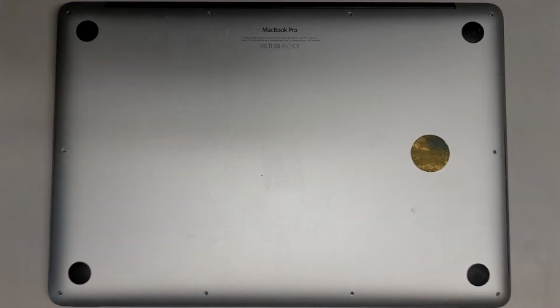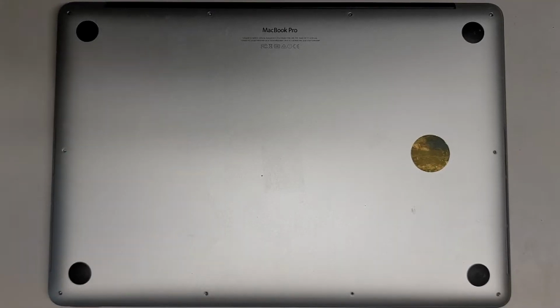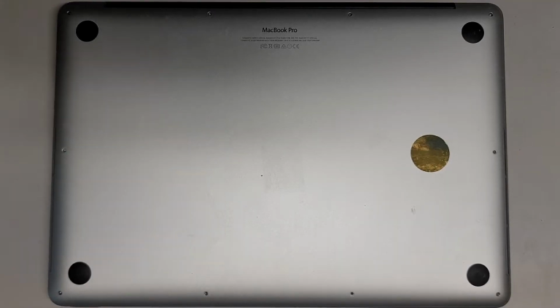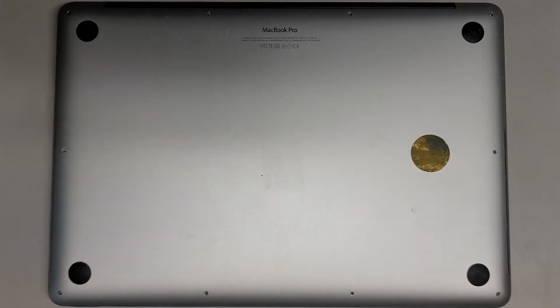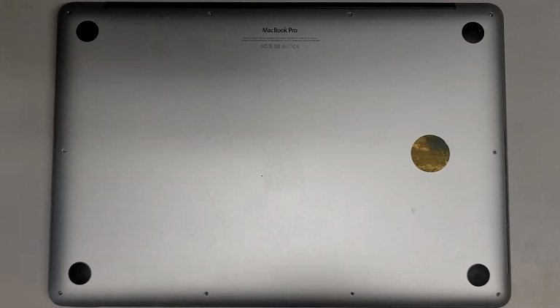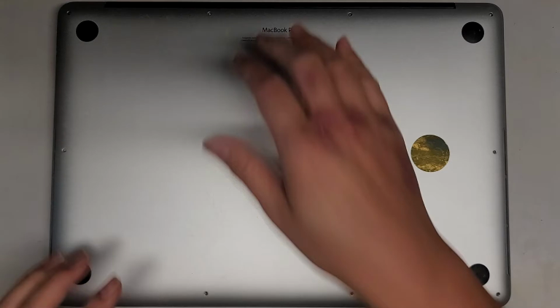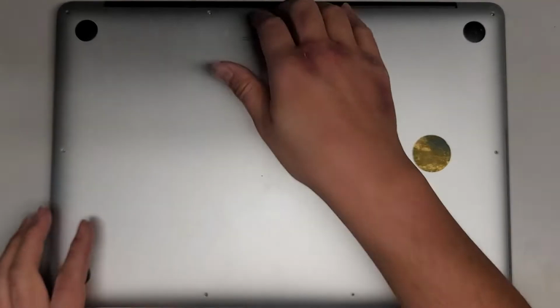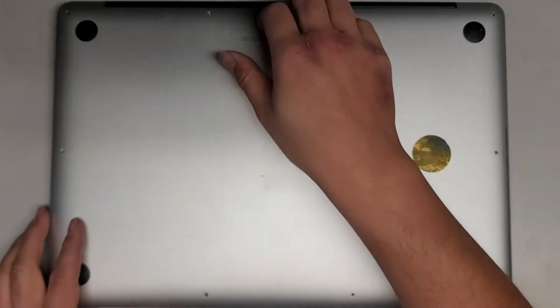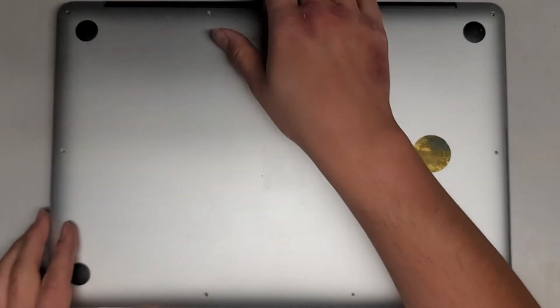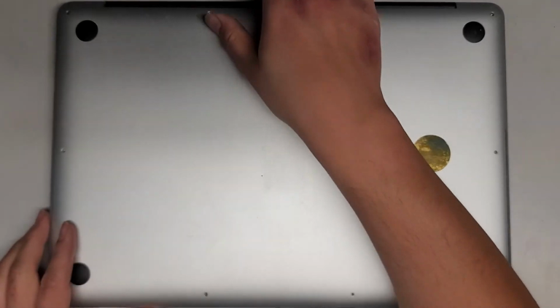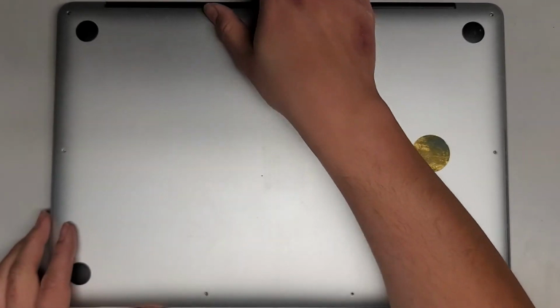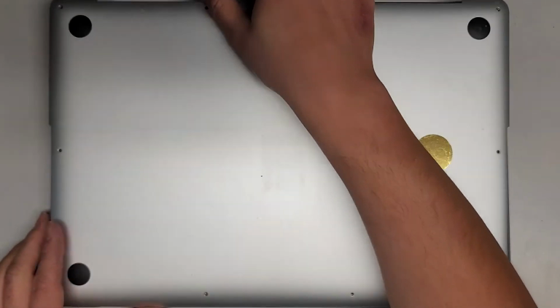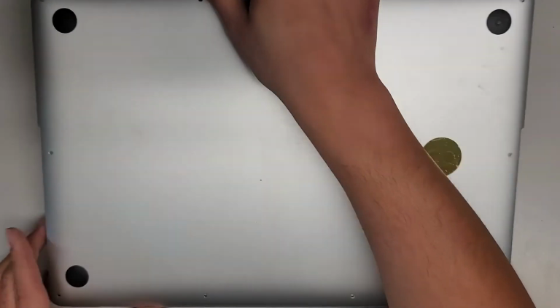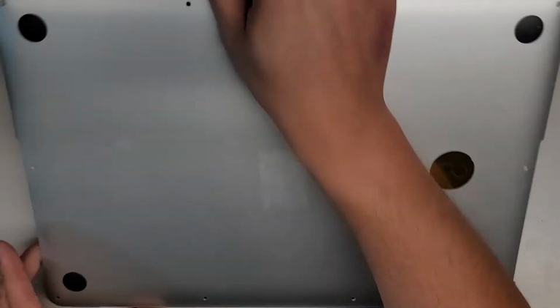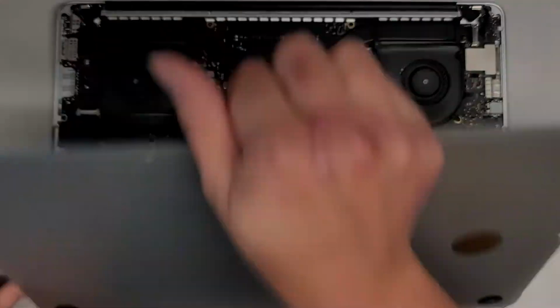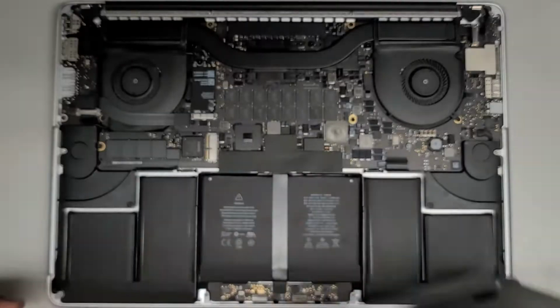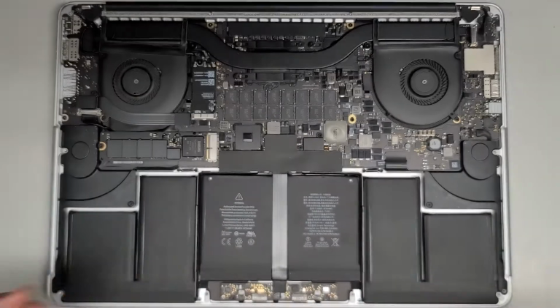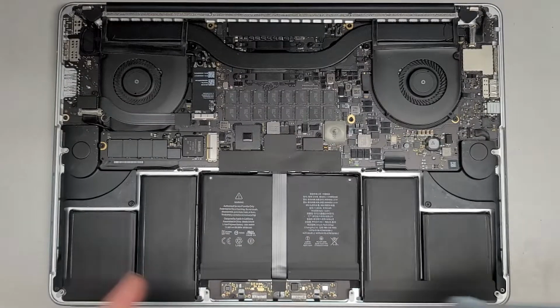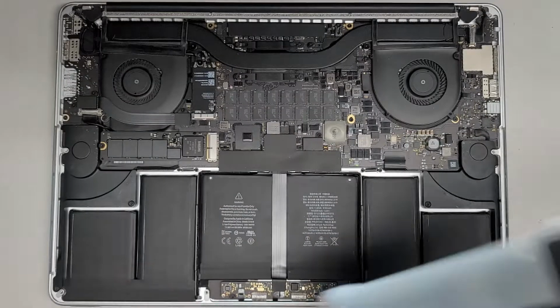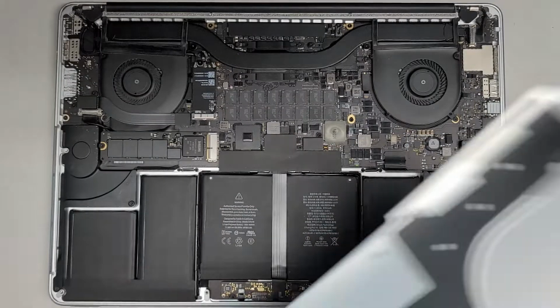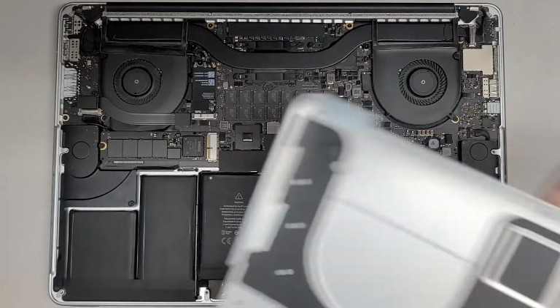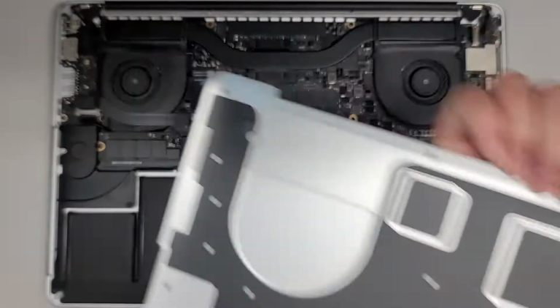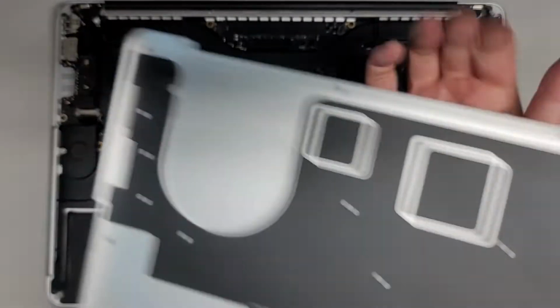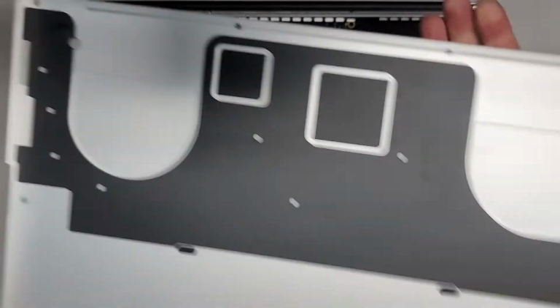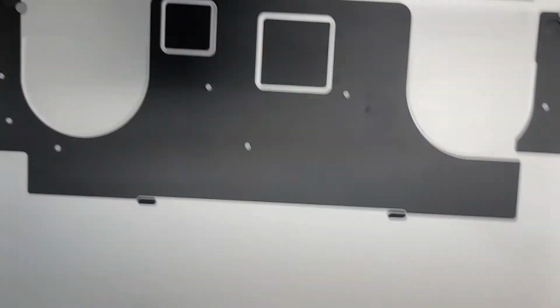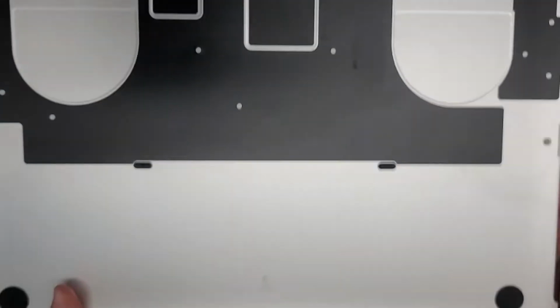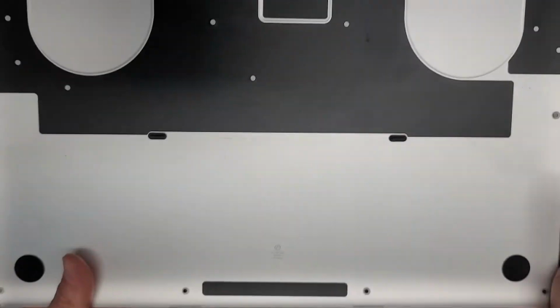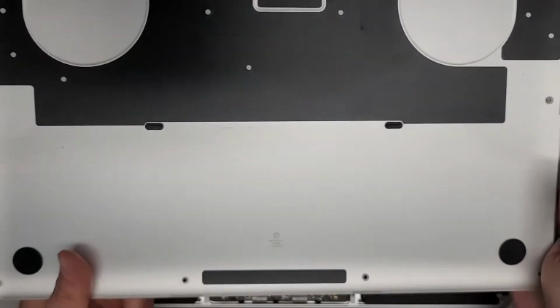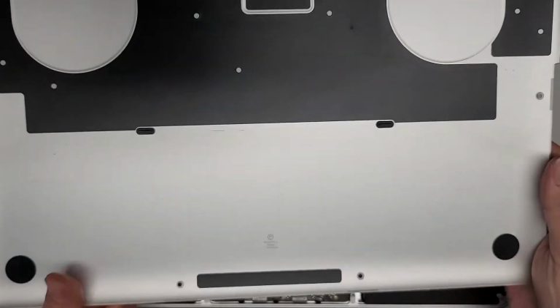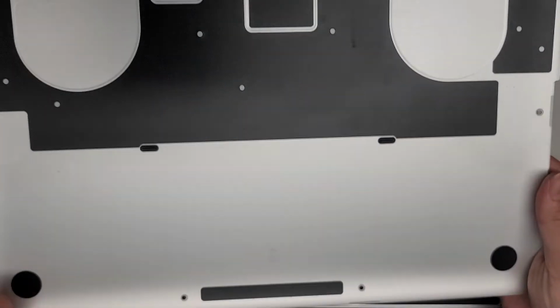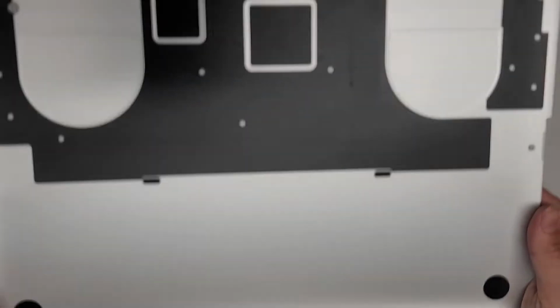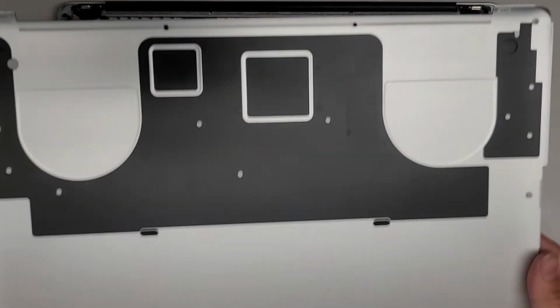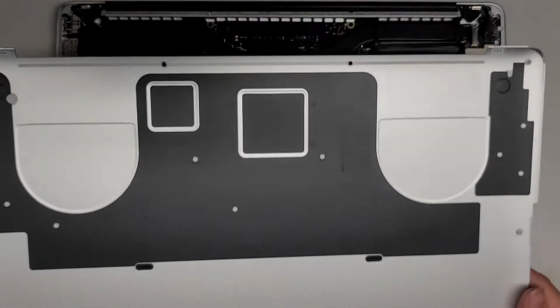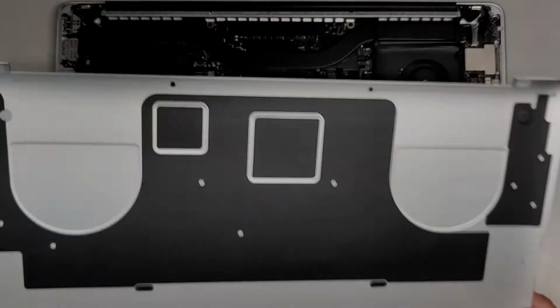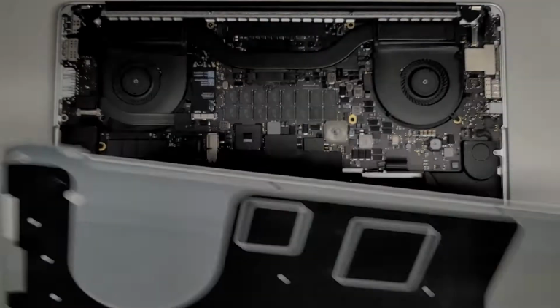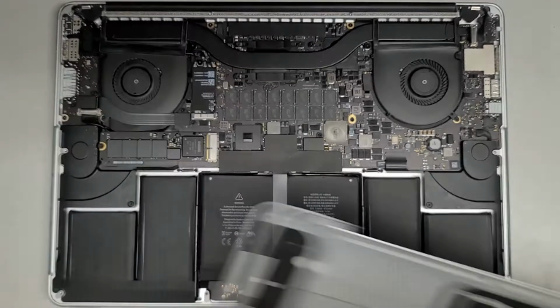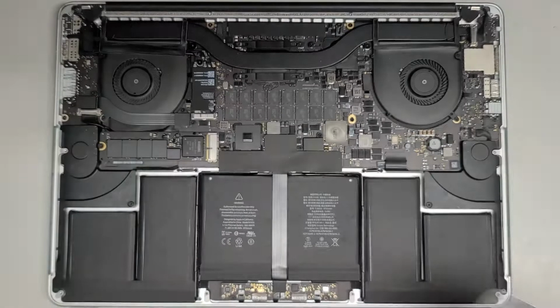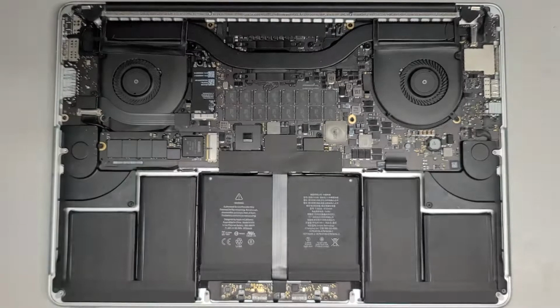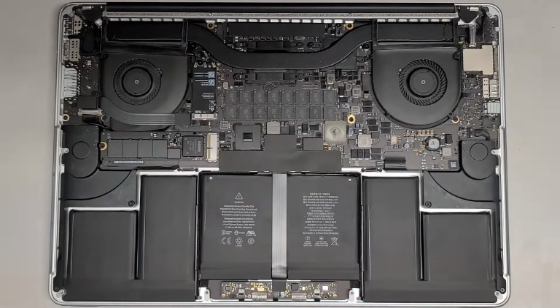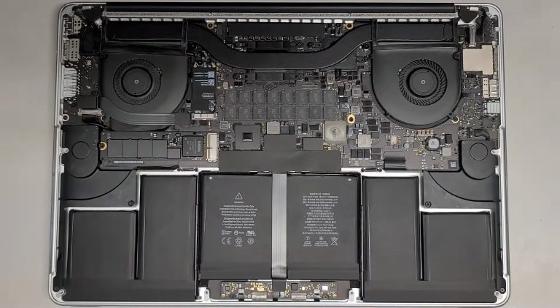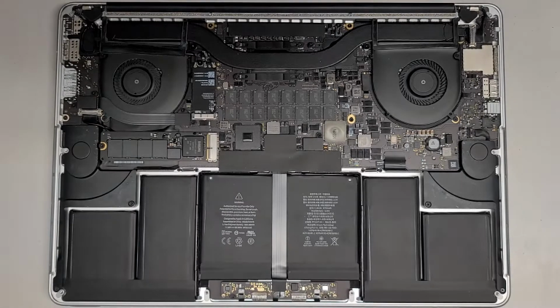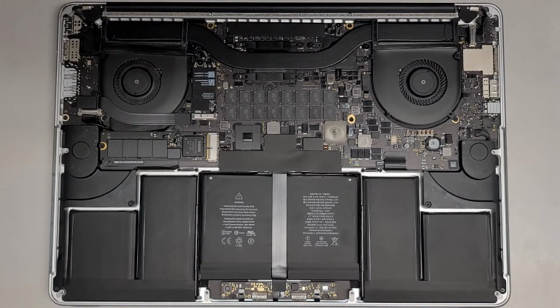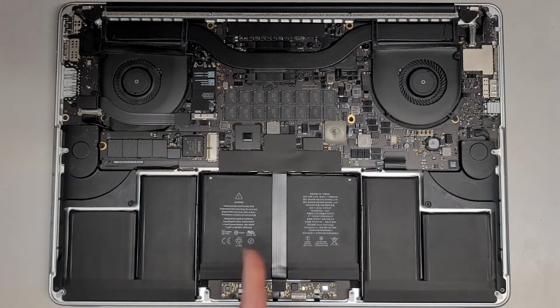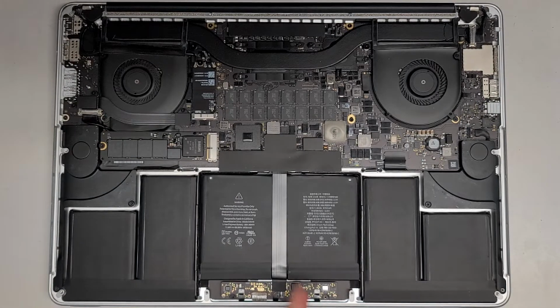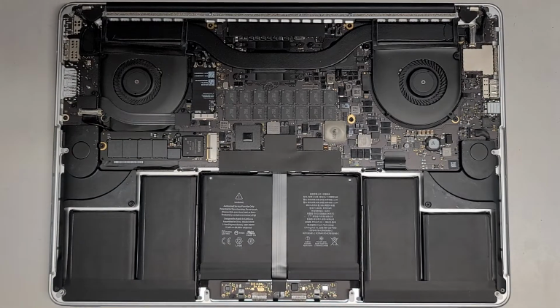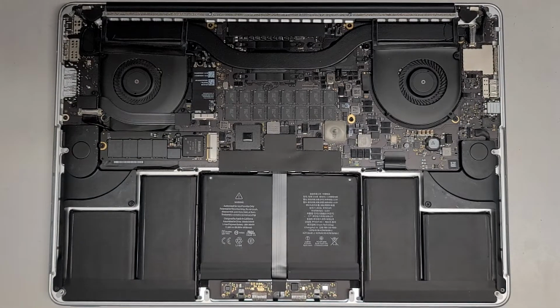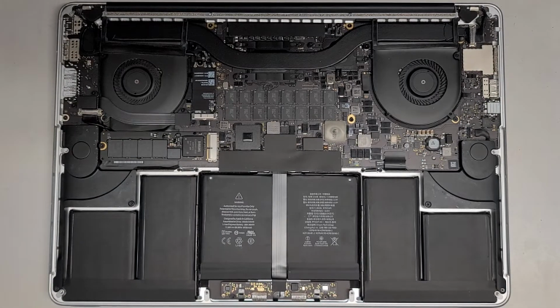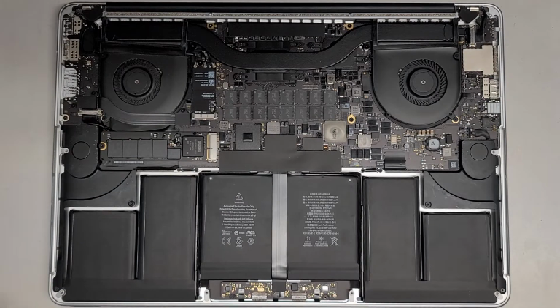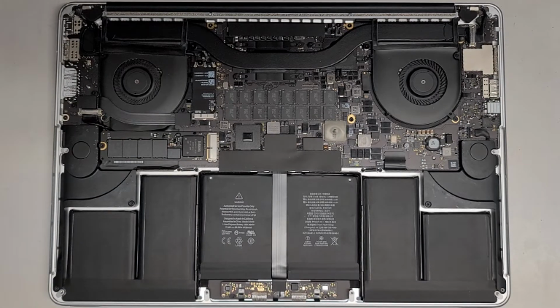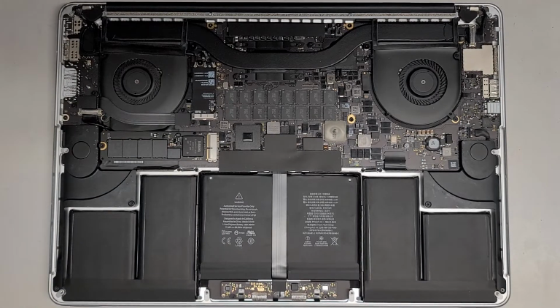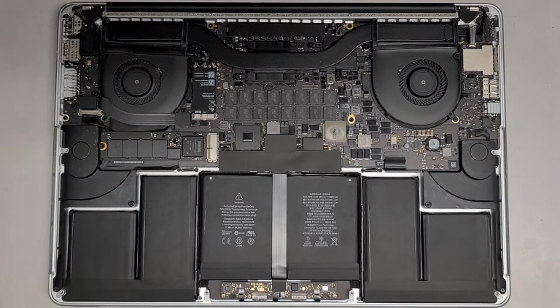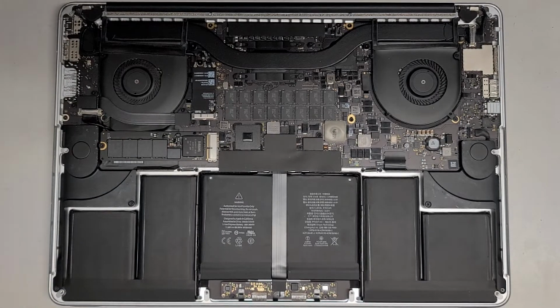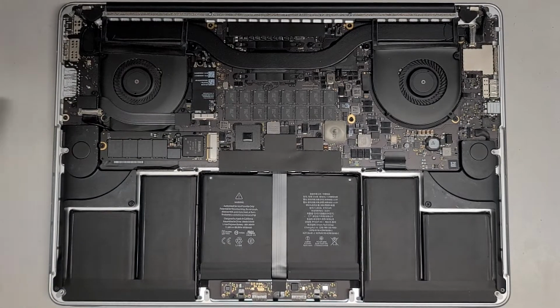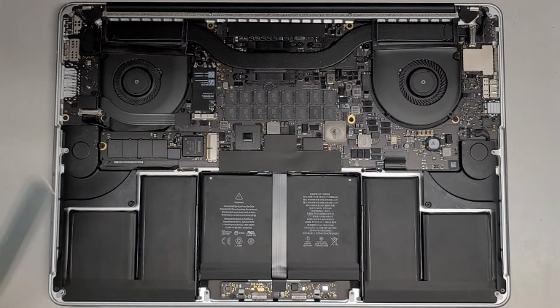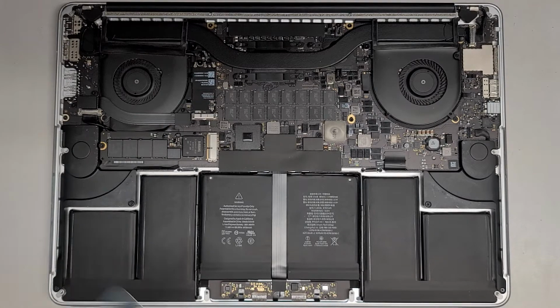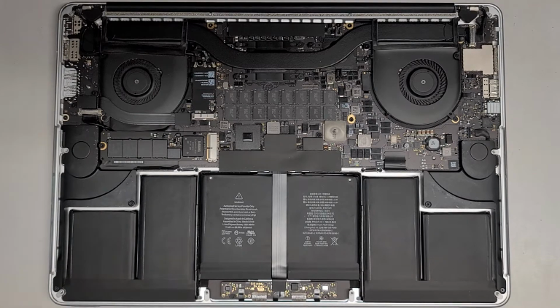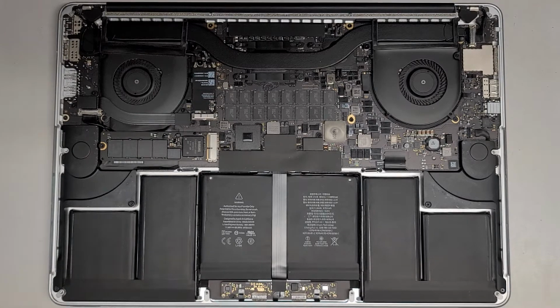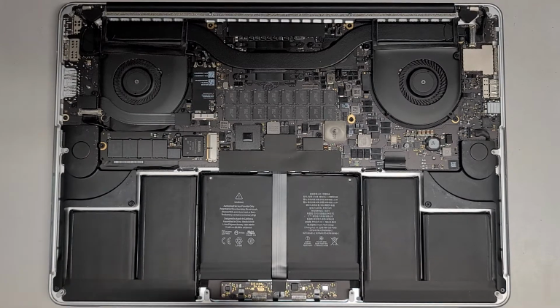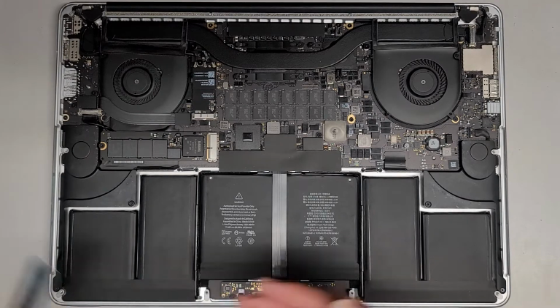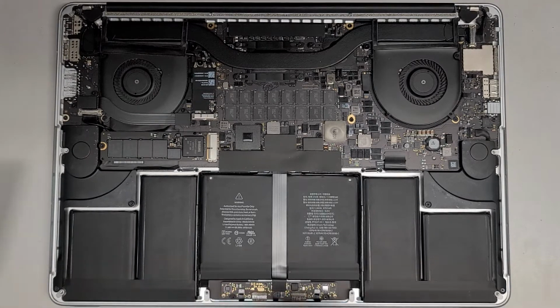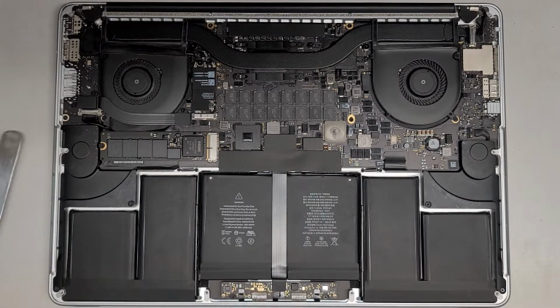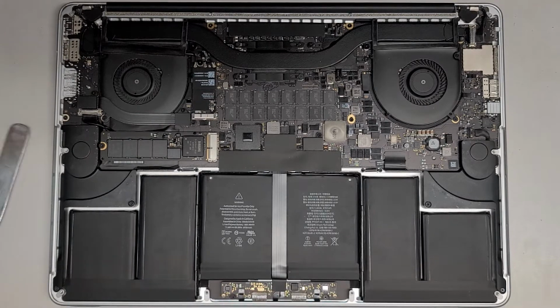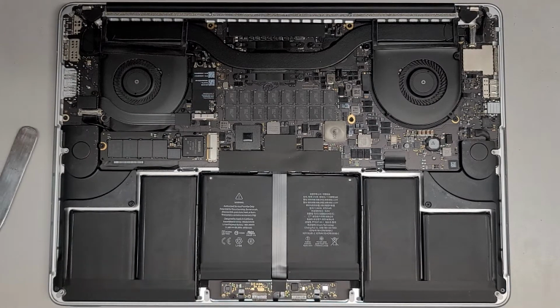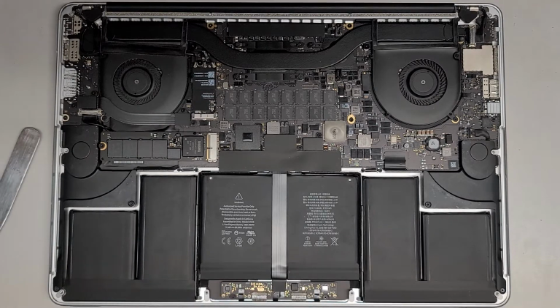I'm back. You can see it's a lot cleaner inside. Now let's go ahead and get the battery out.